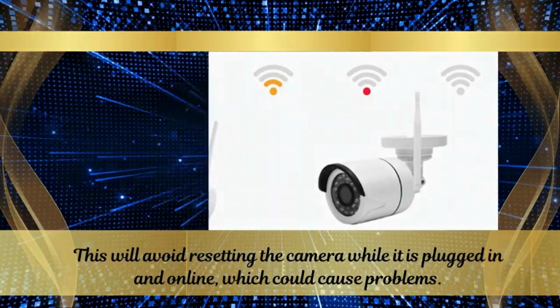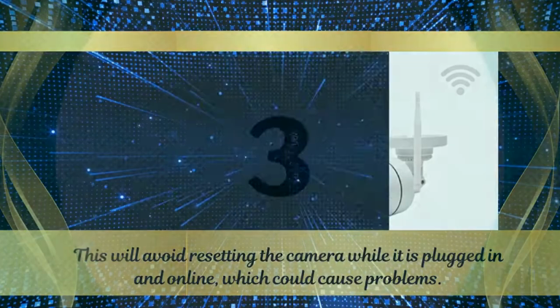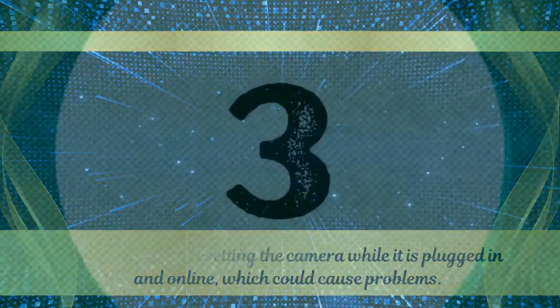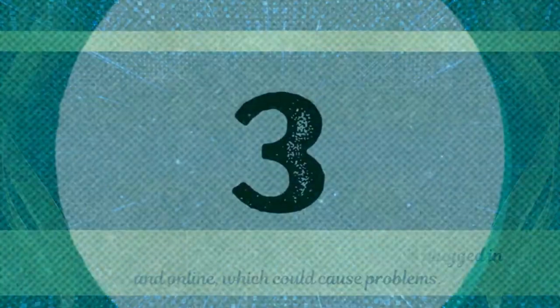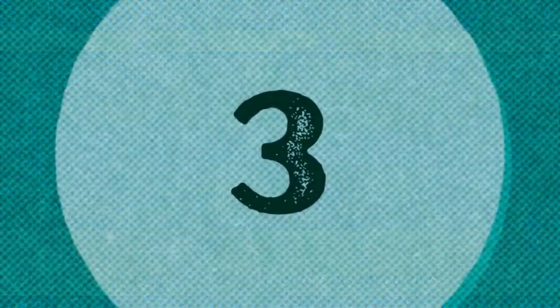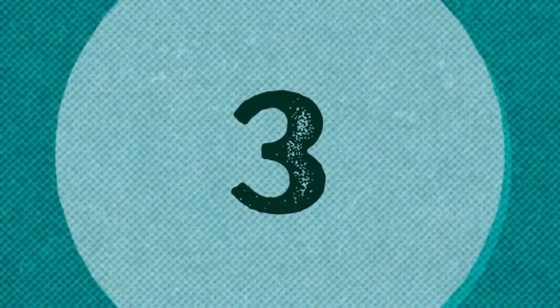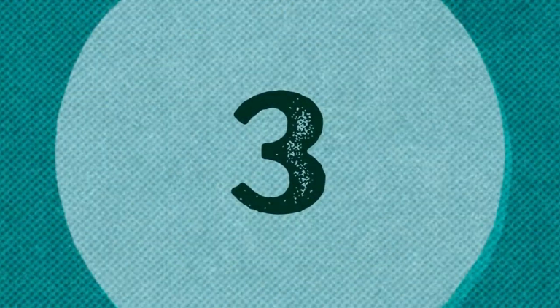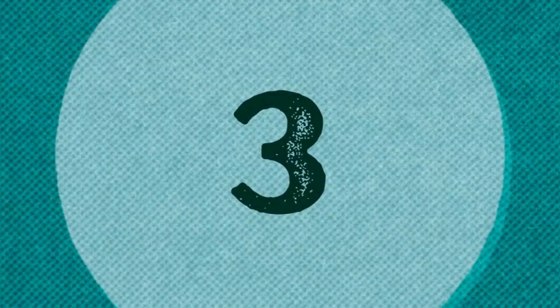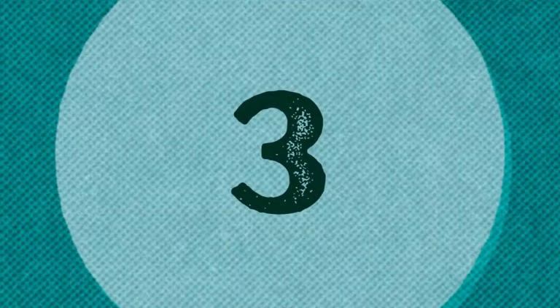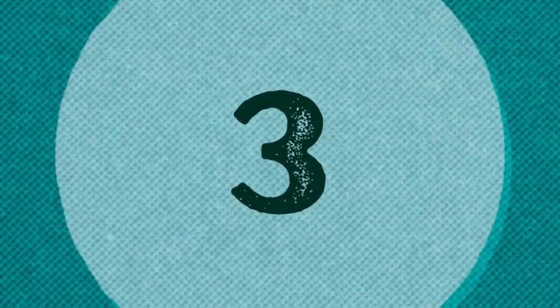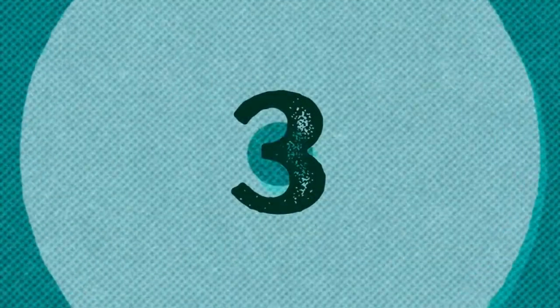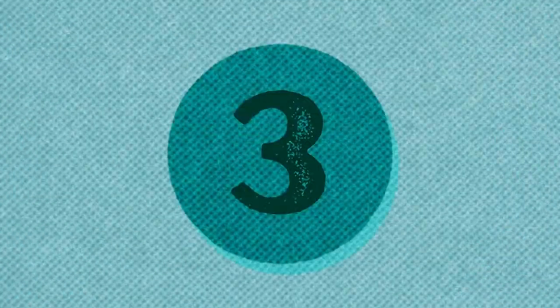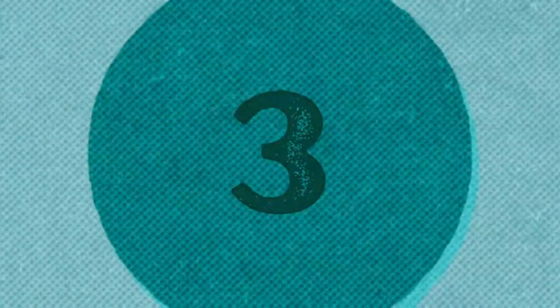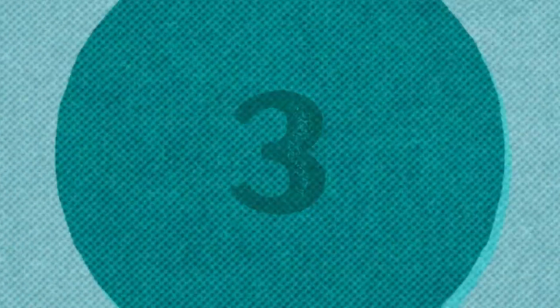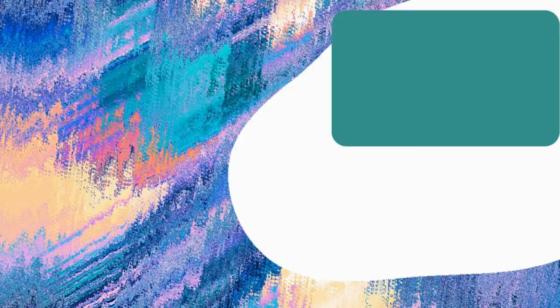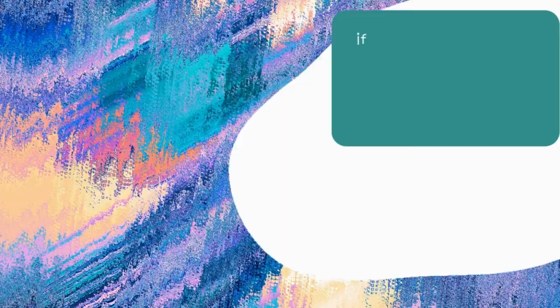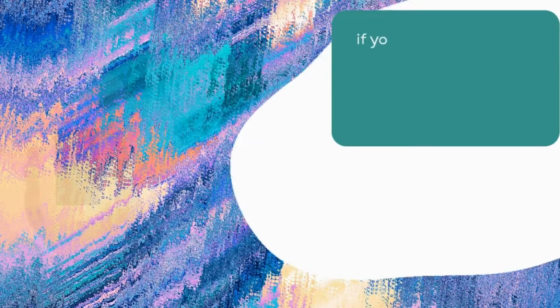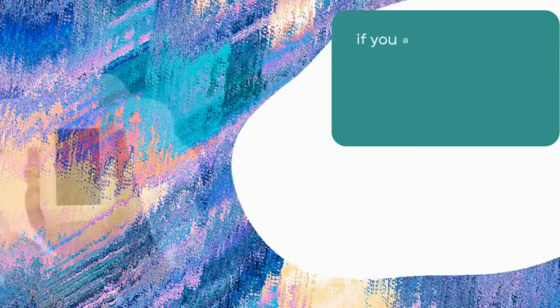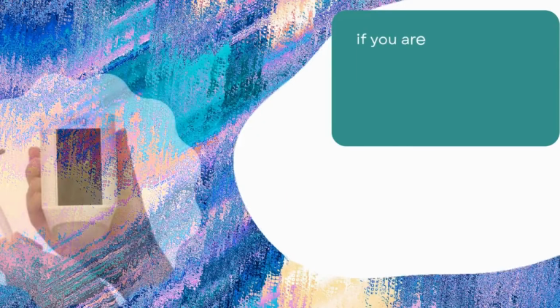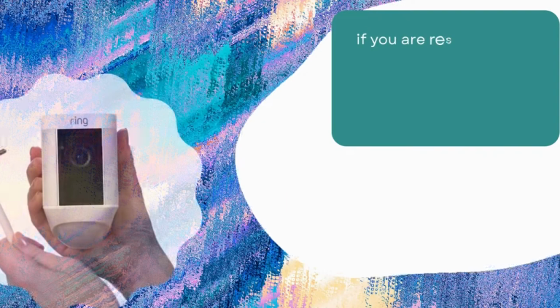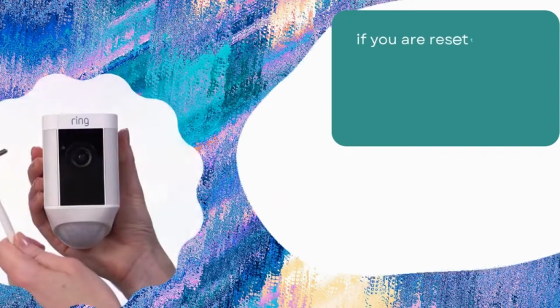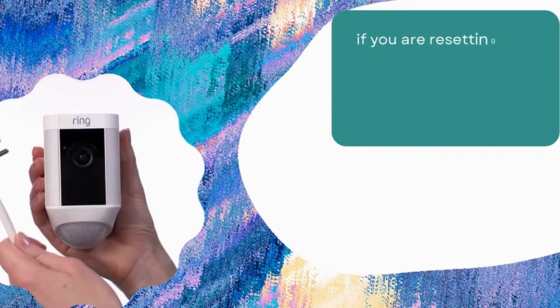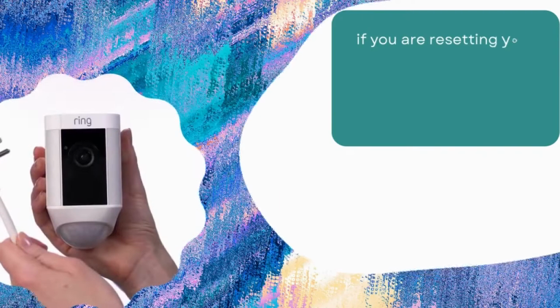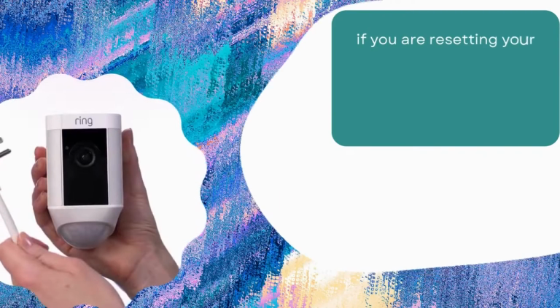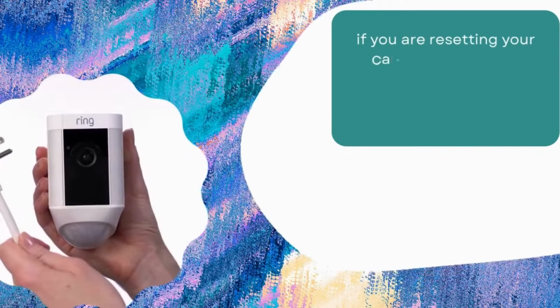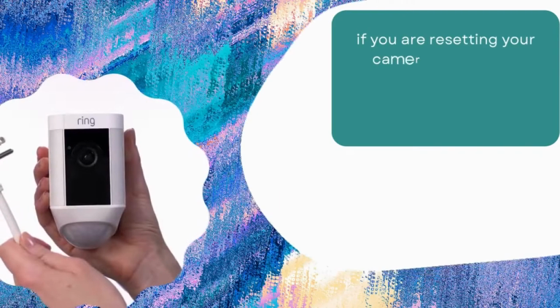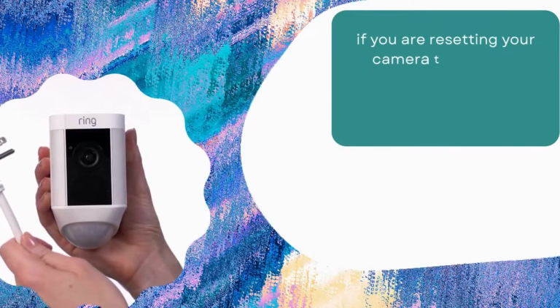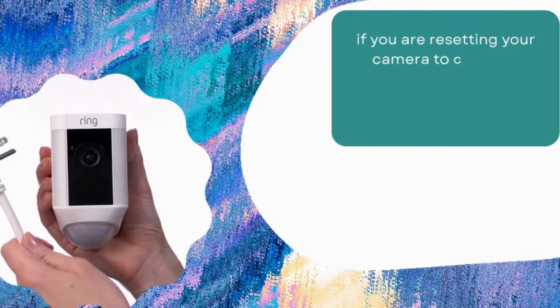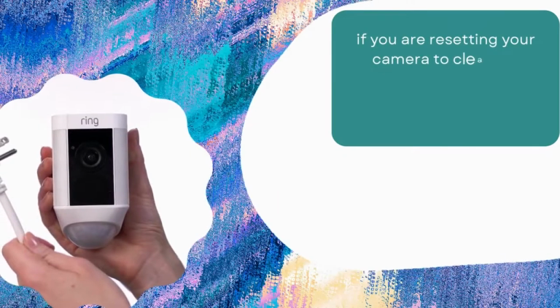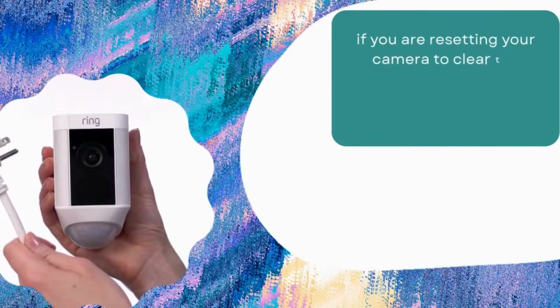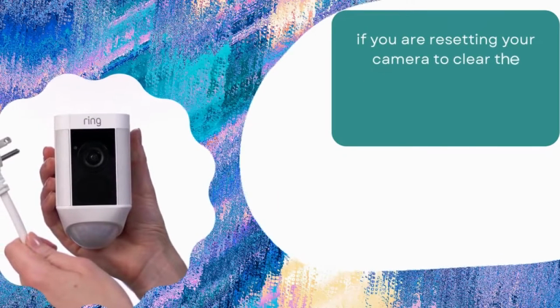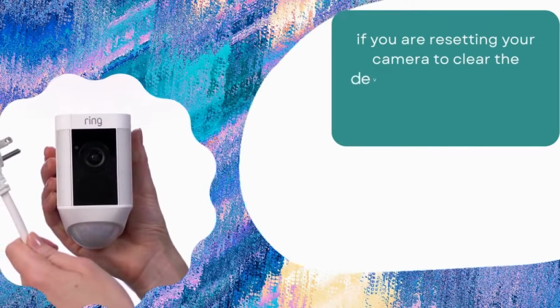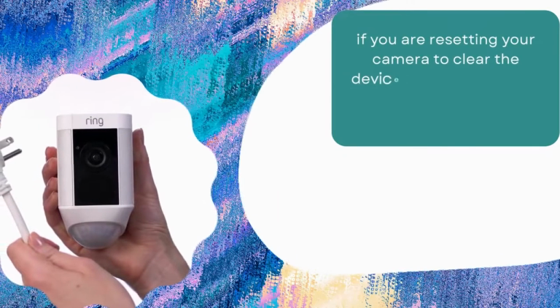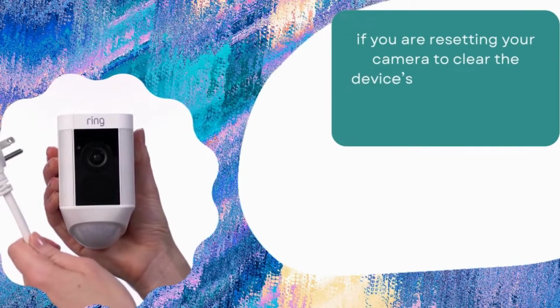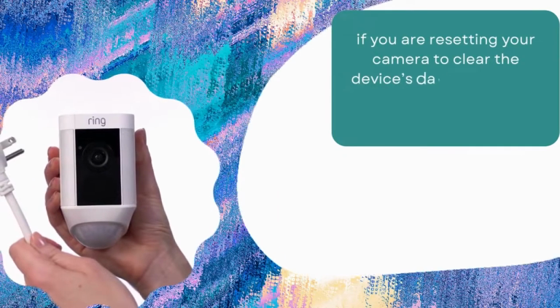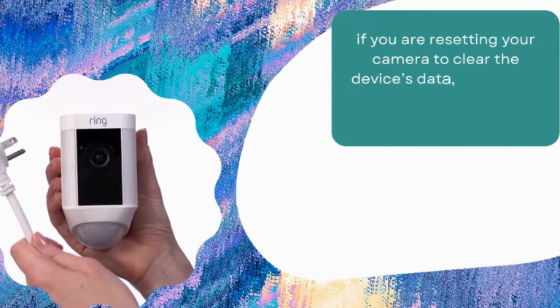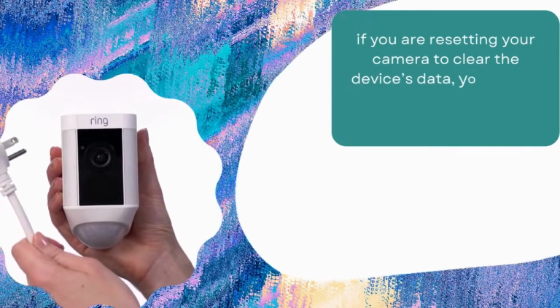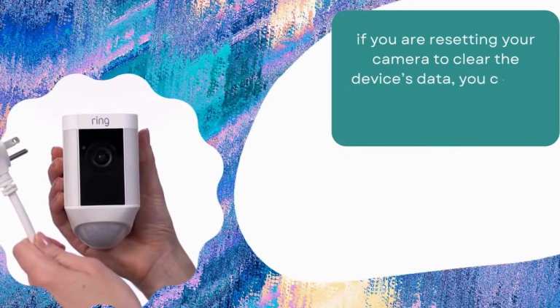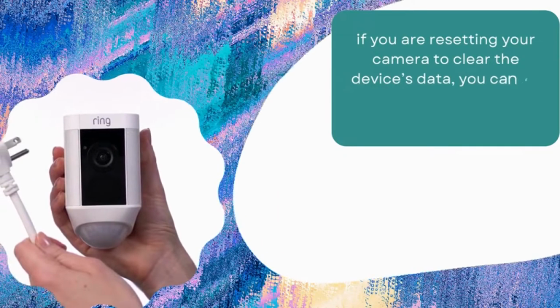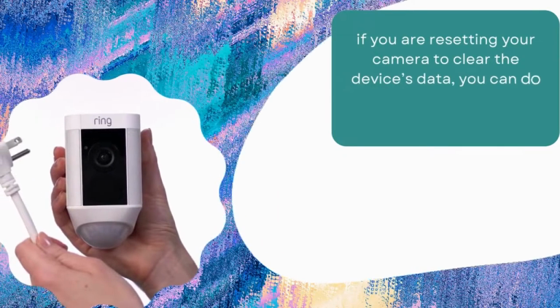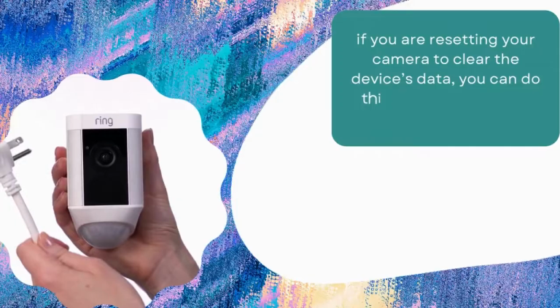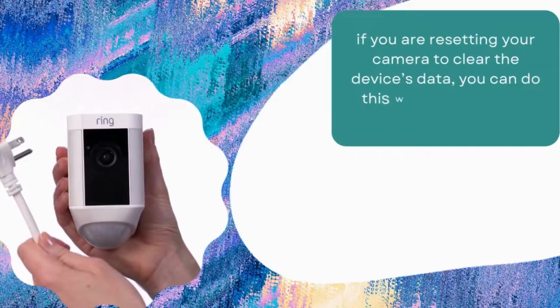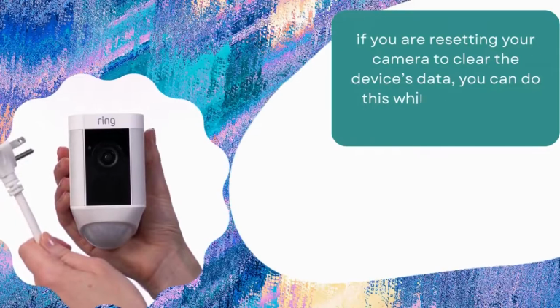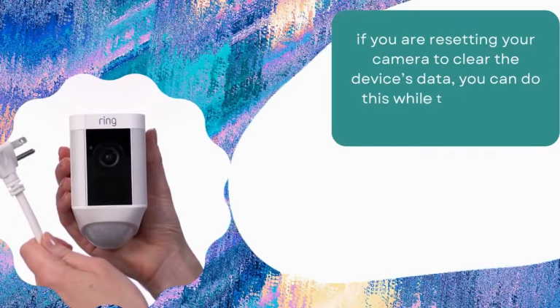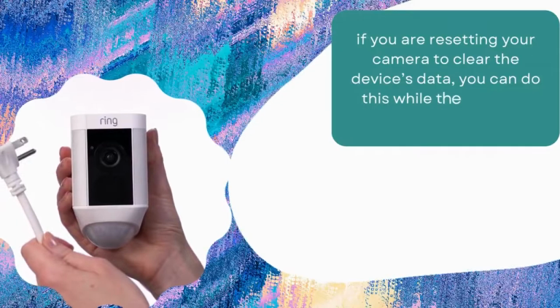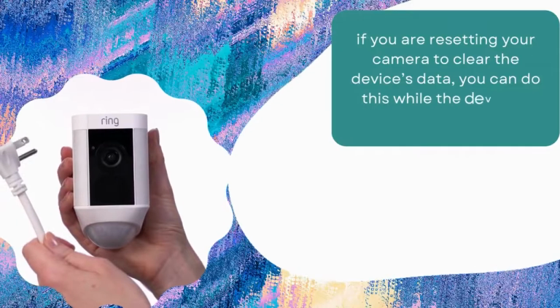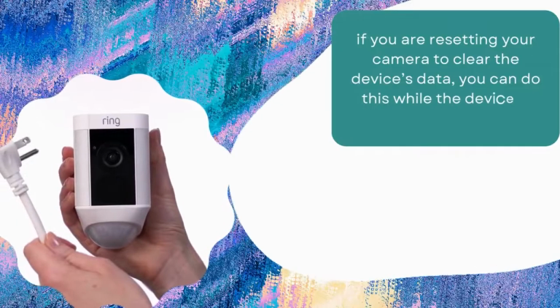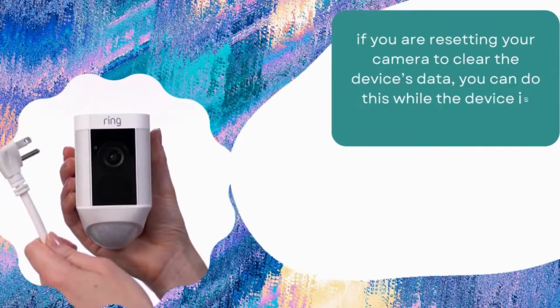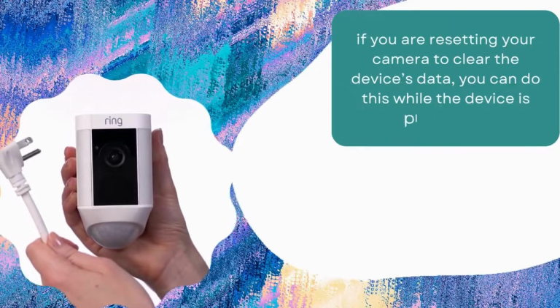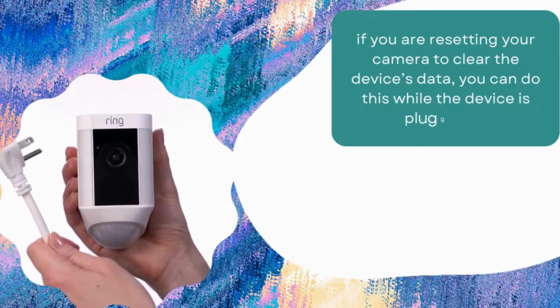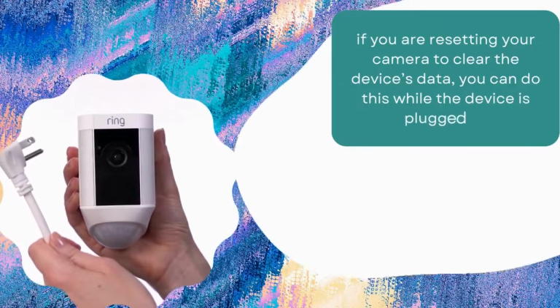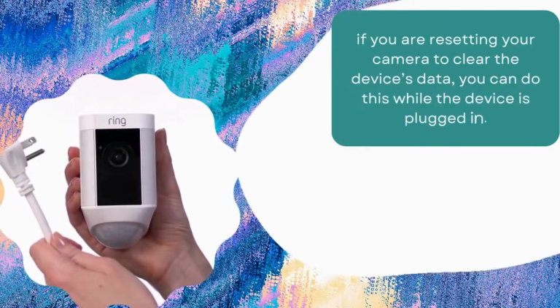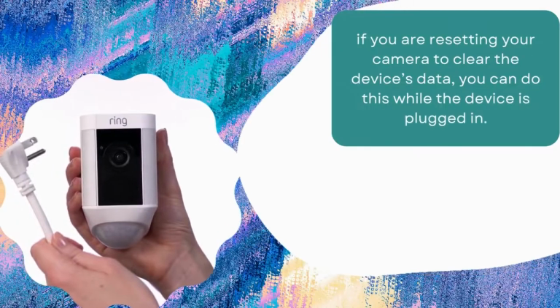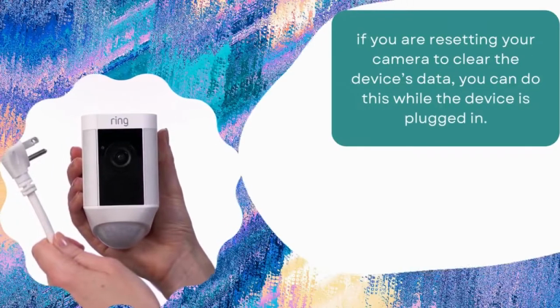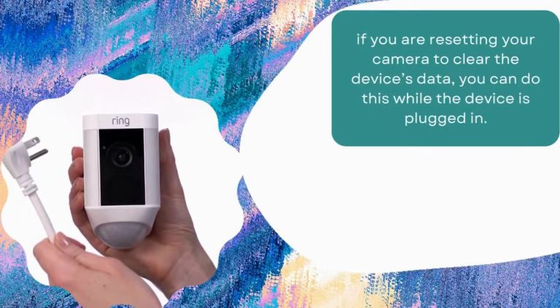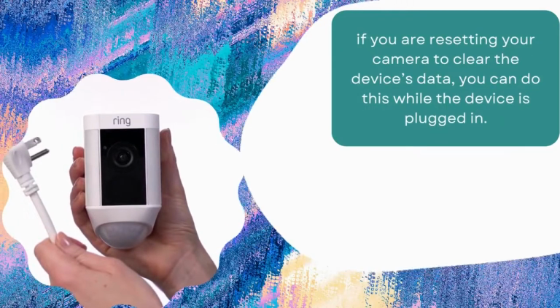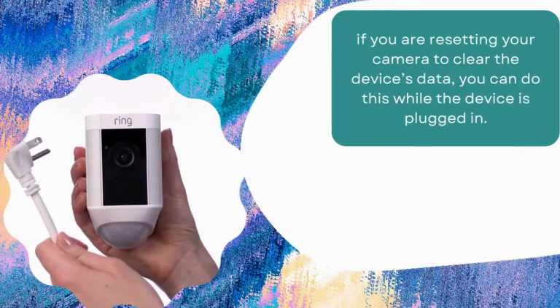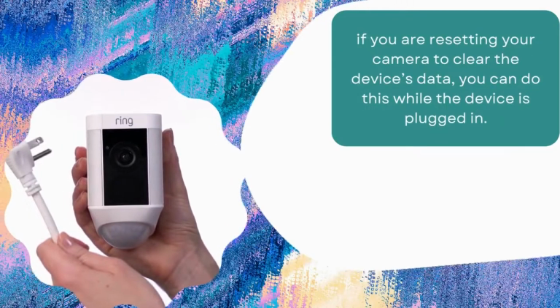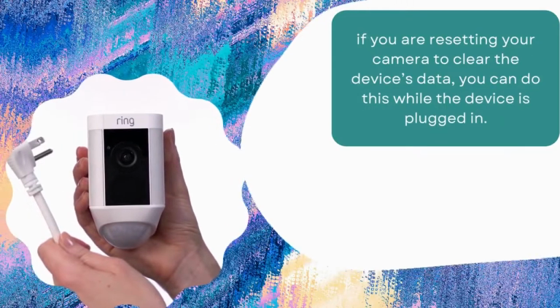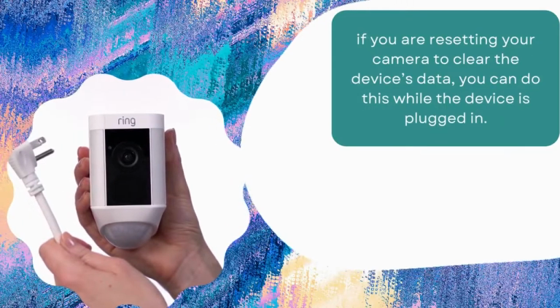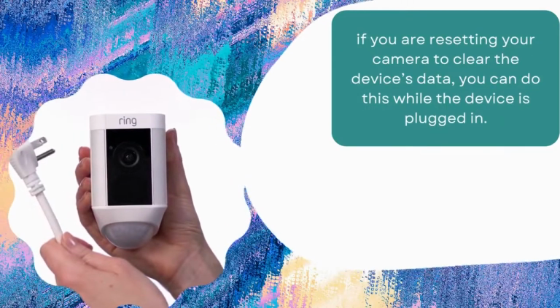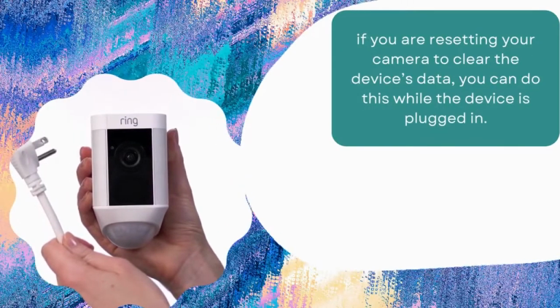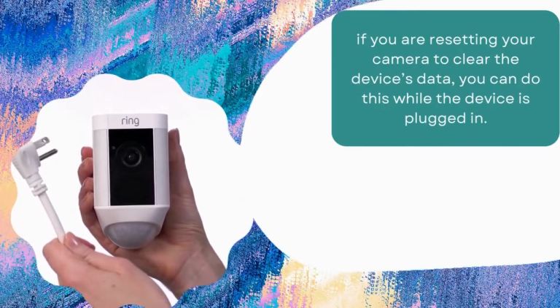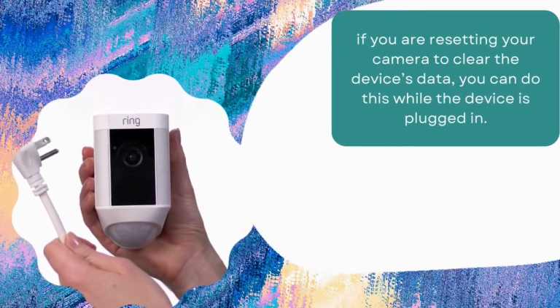Number 3. If you are resetting your camera to clear the device's data, you can do this while the device is plugged in.